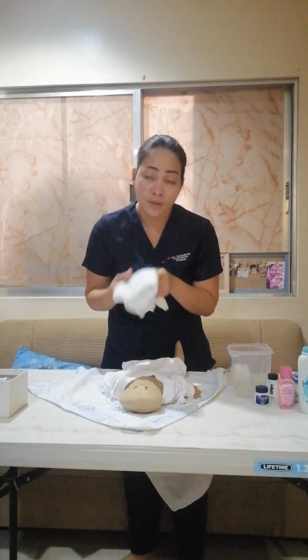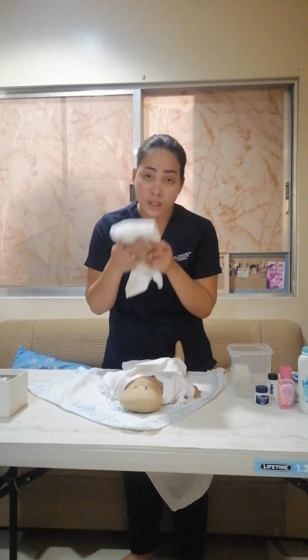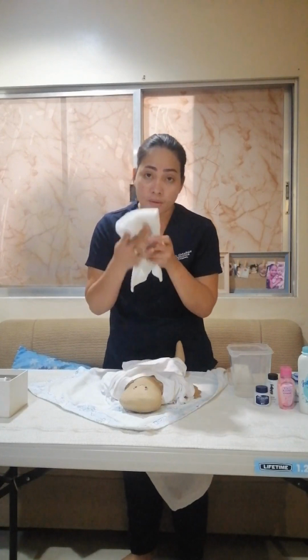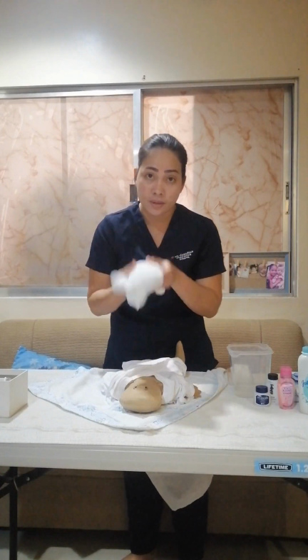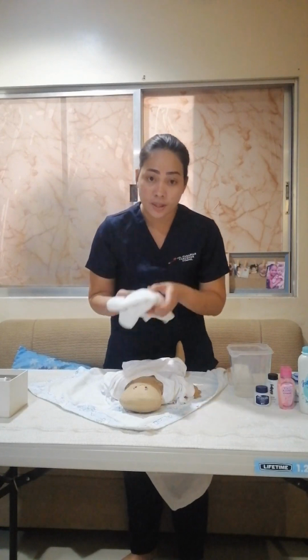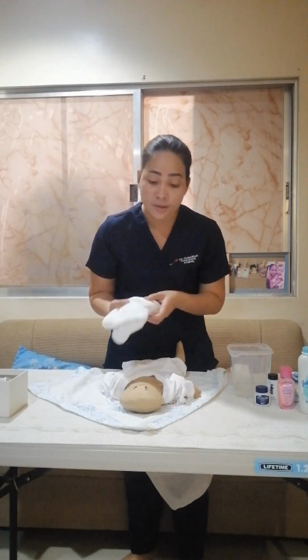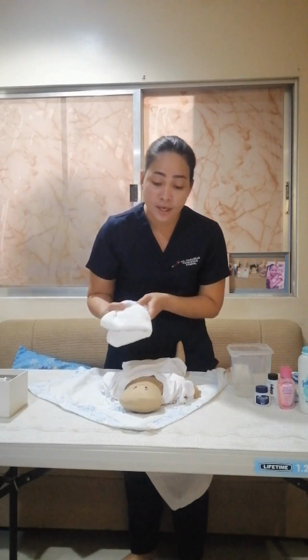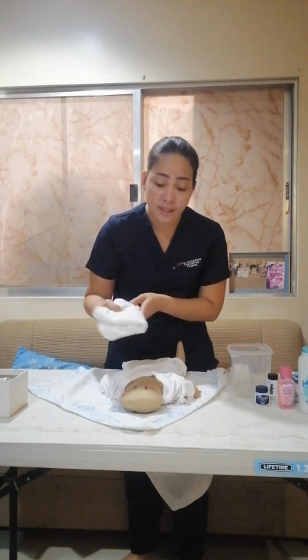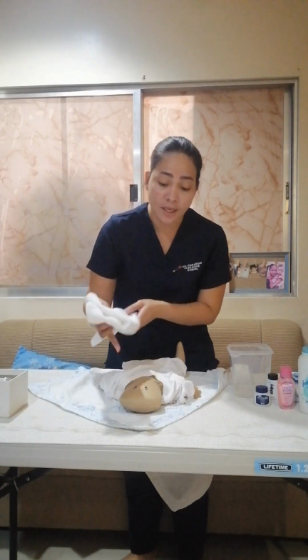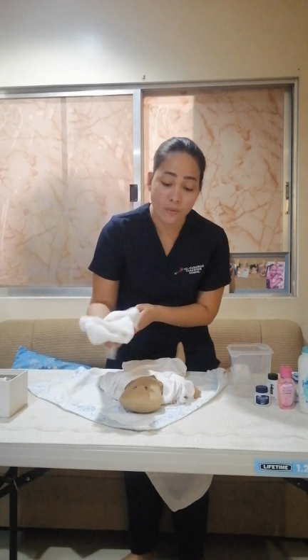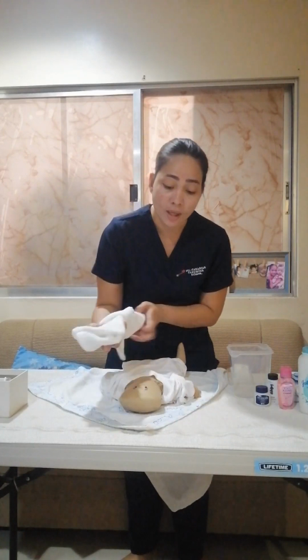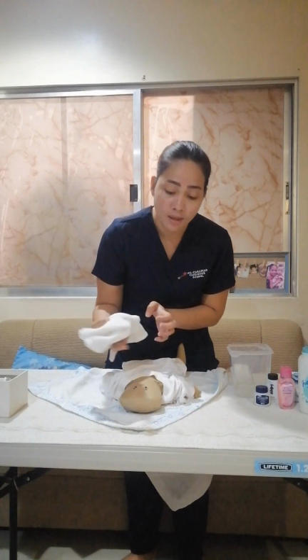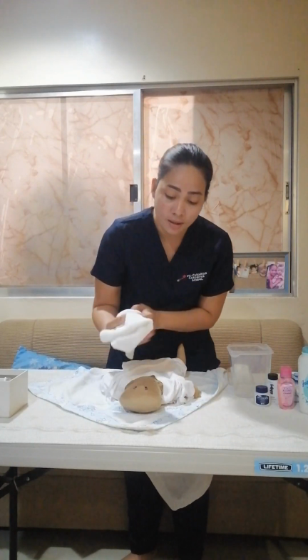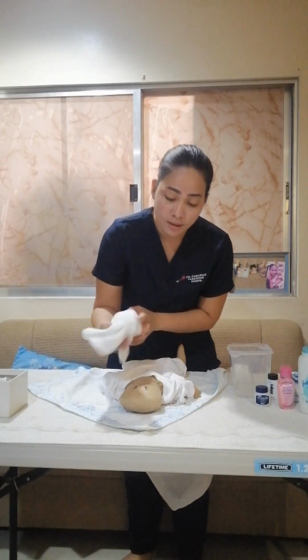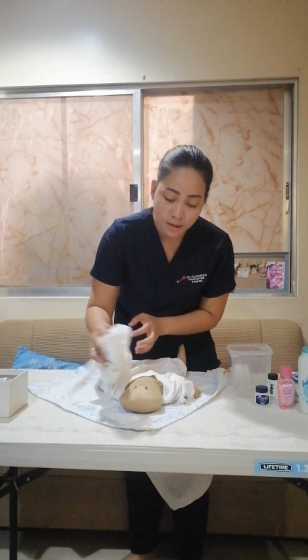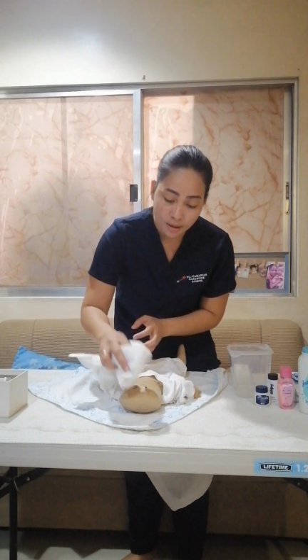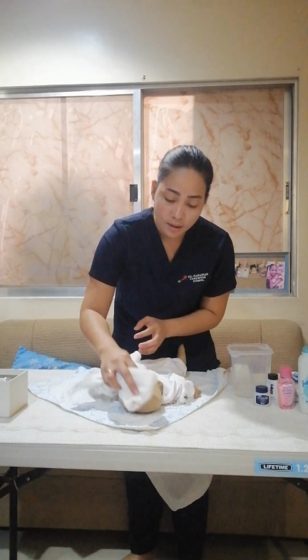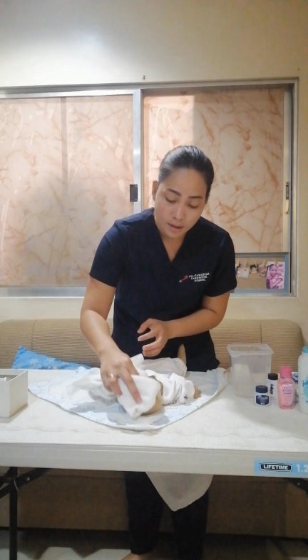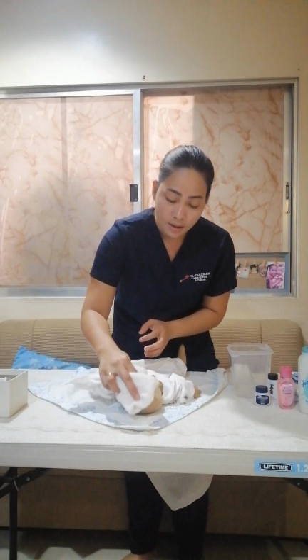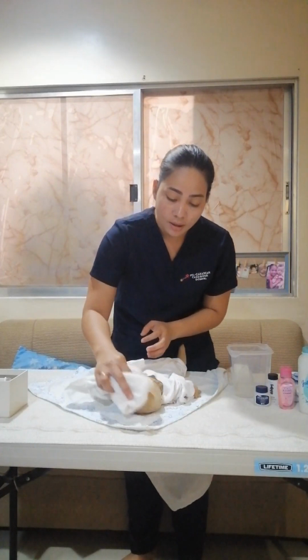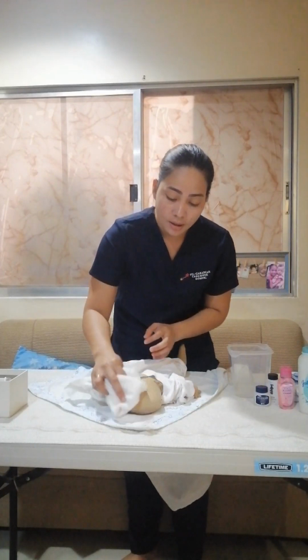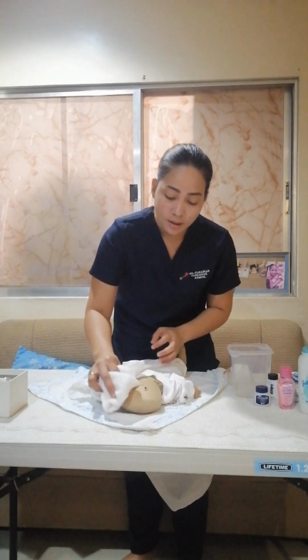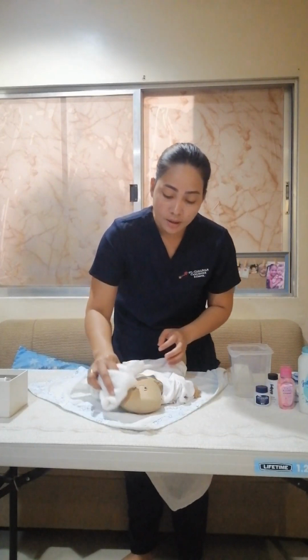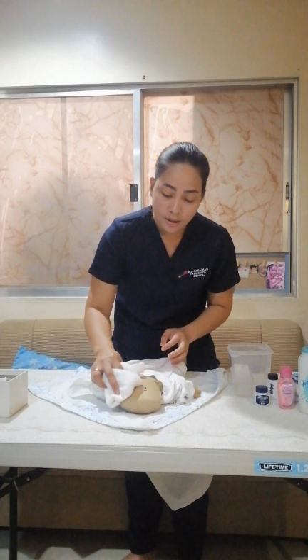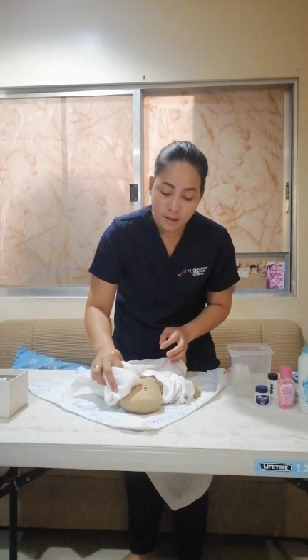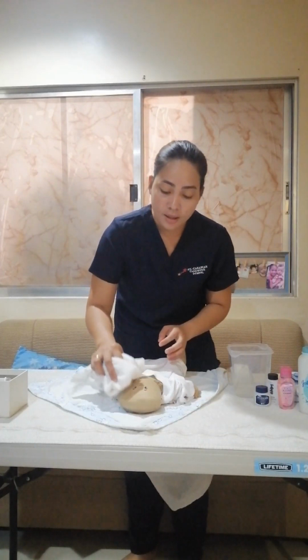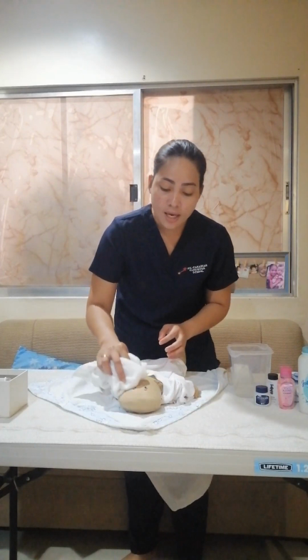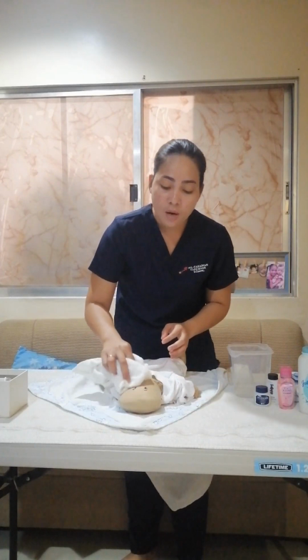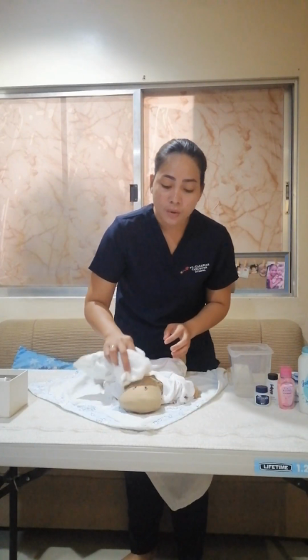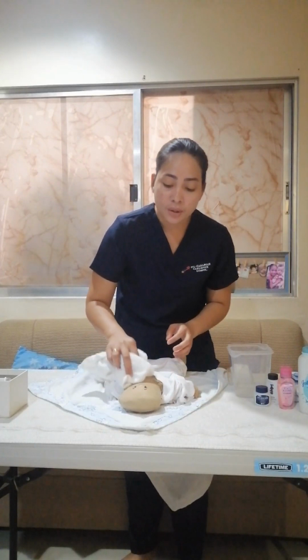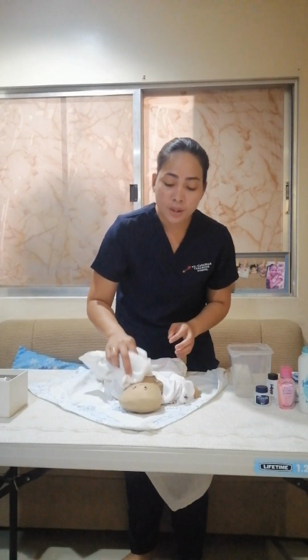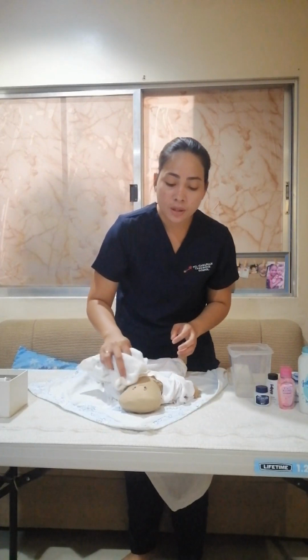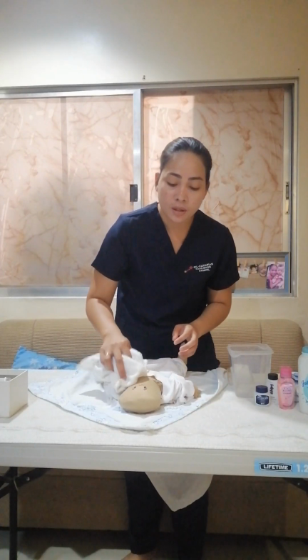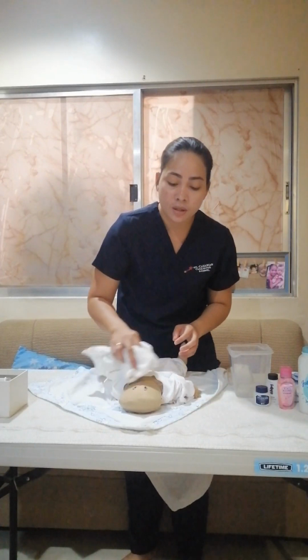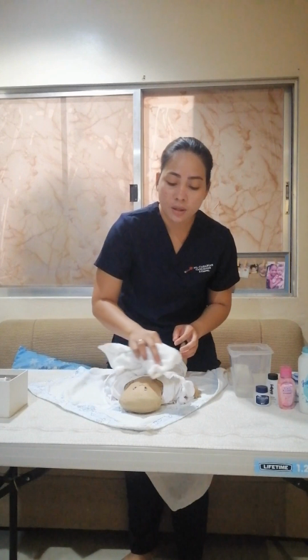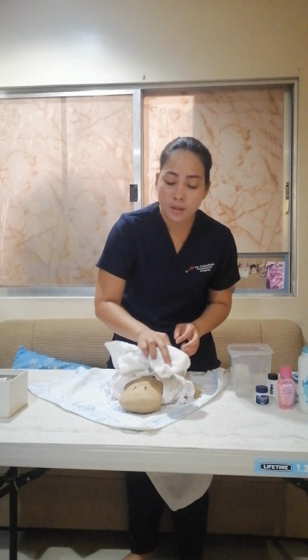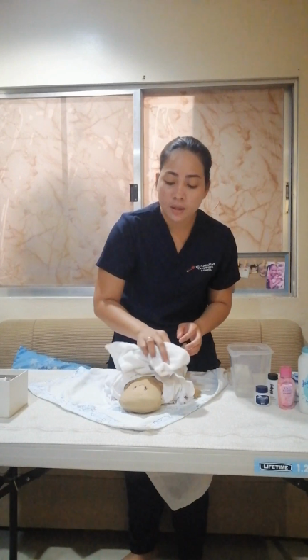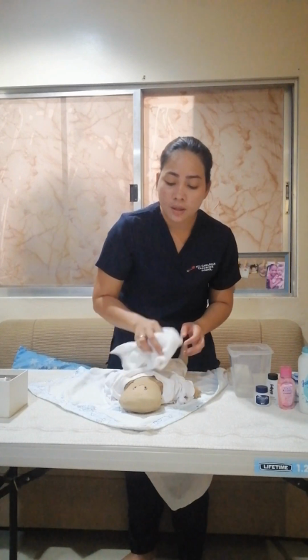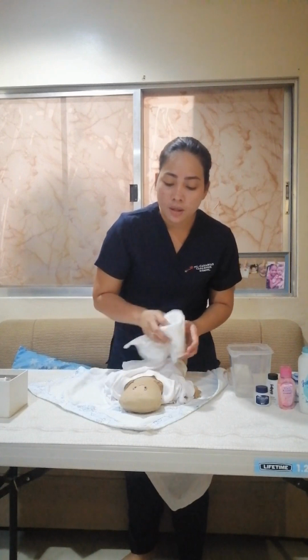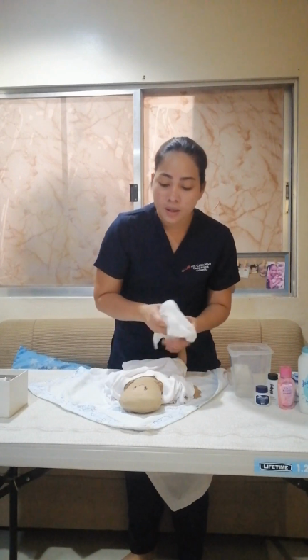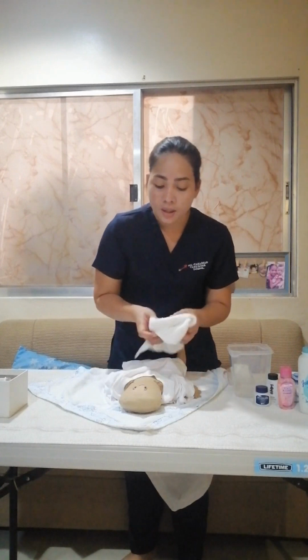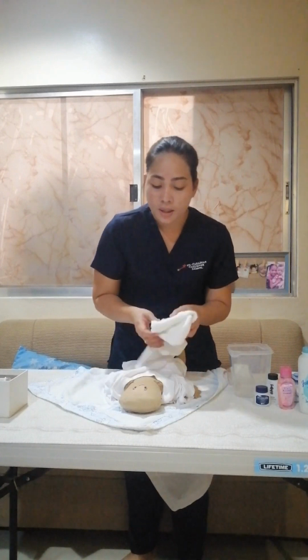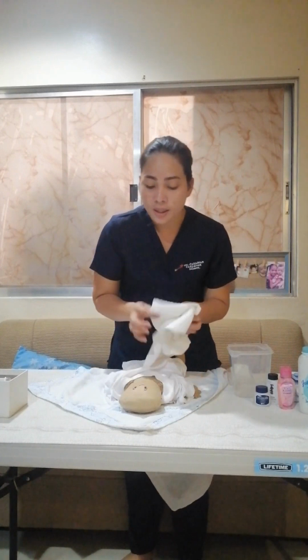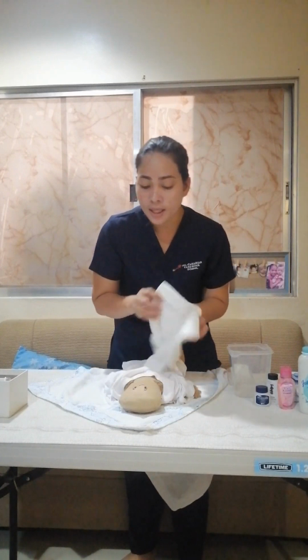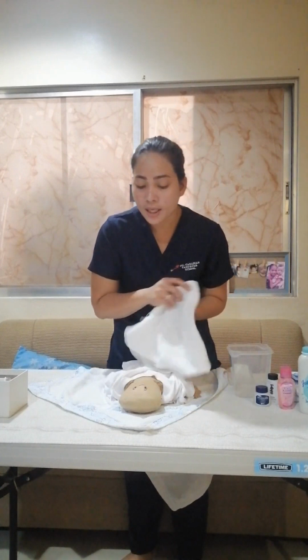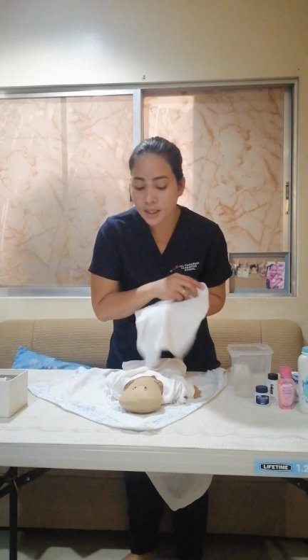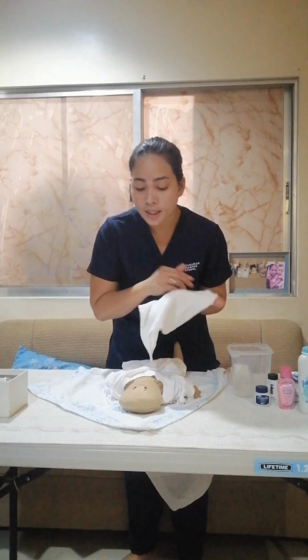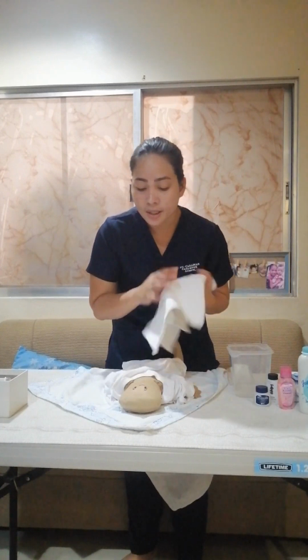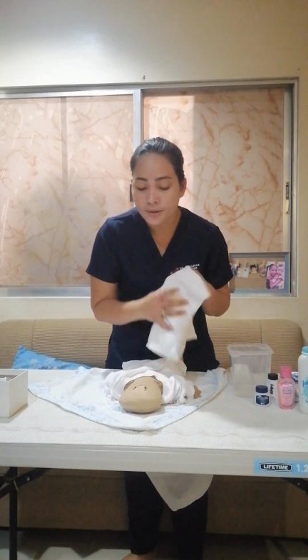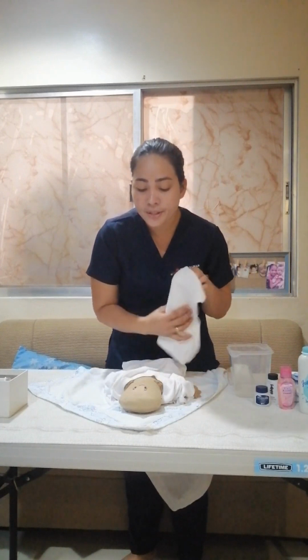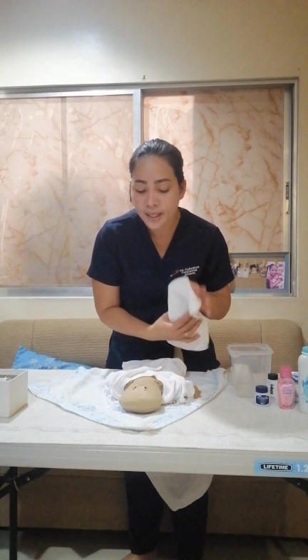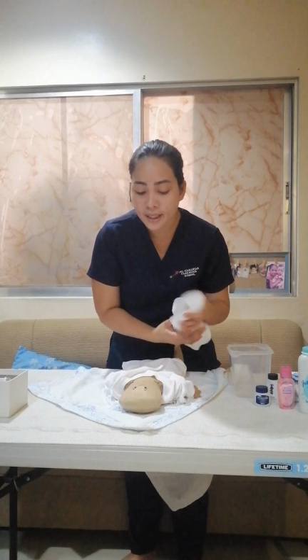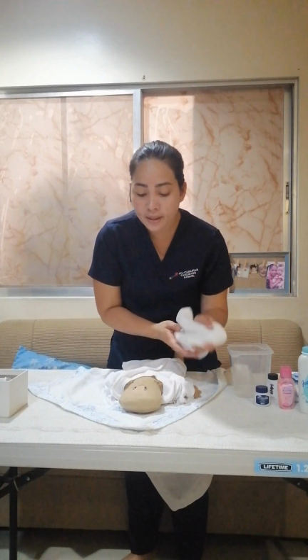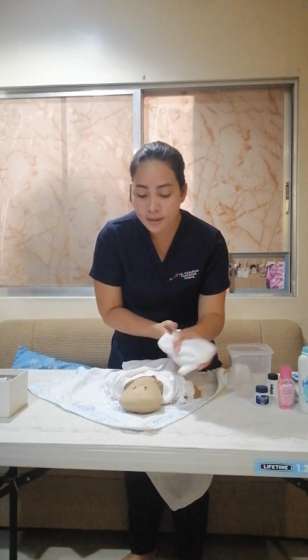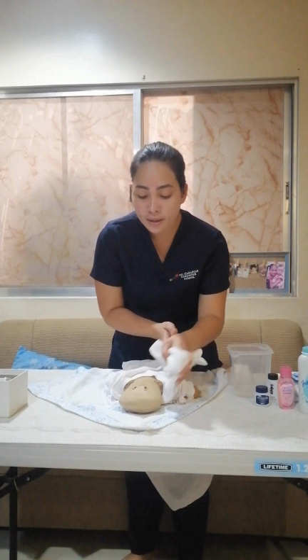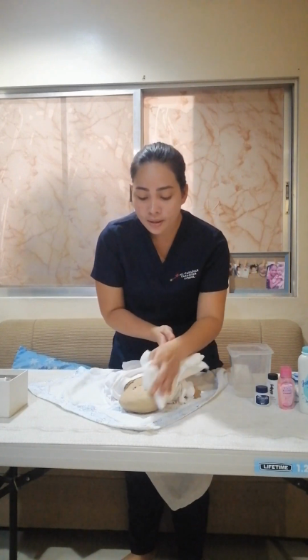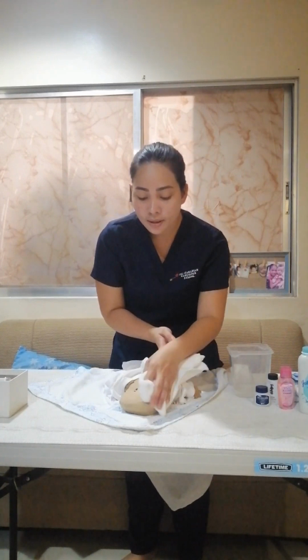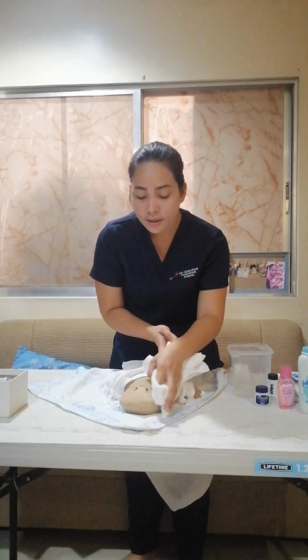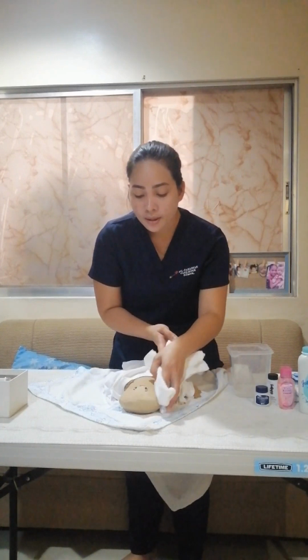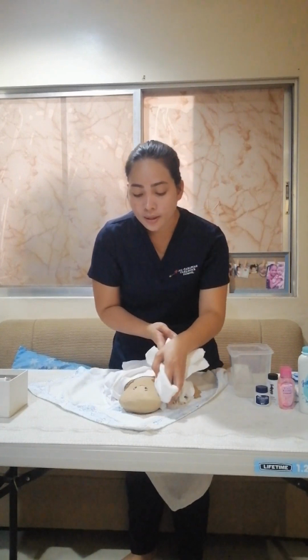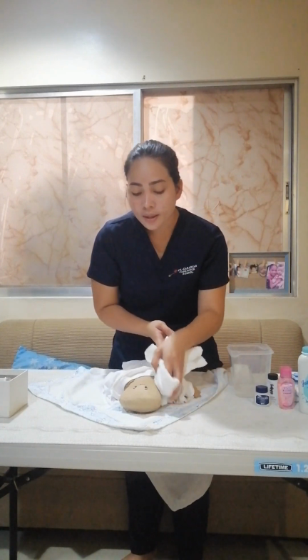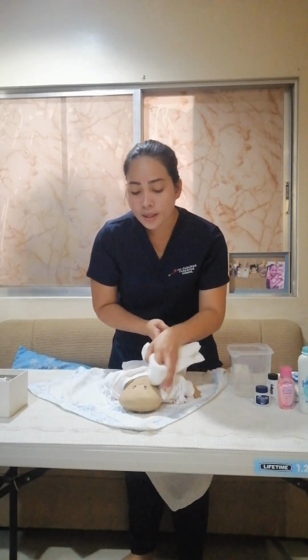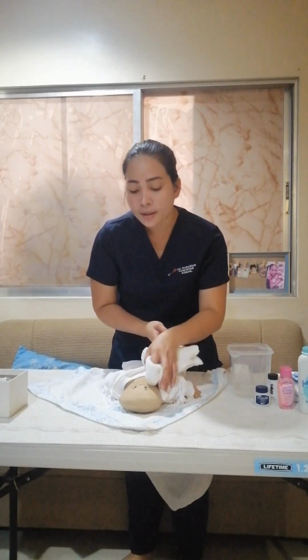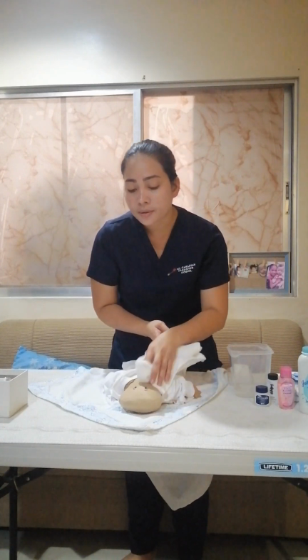Once the face of the baby is dry, you can use a dry towel — wipe down on one side and then the other side, wiping down.